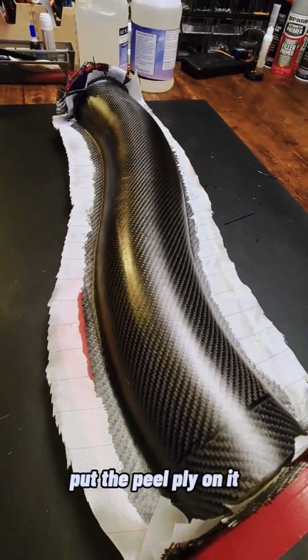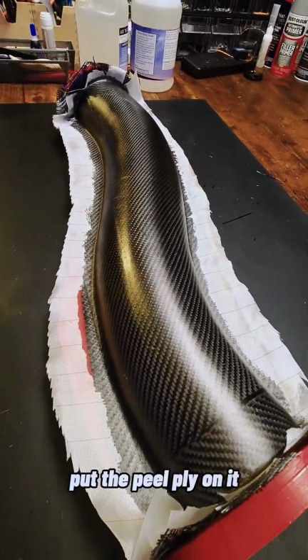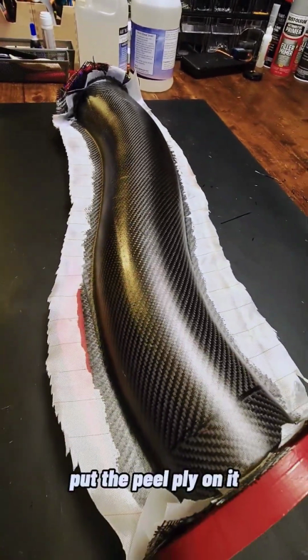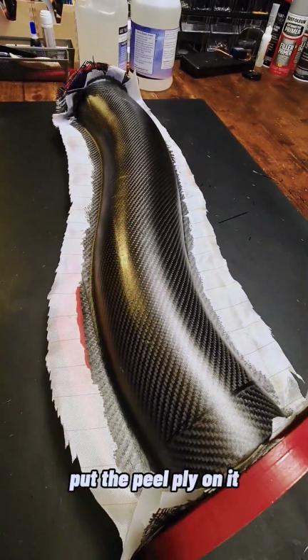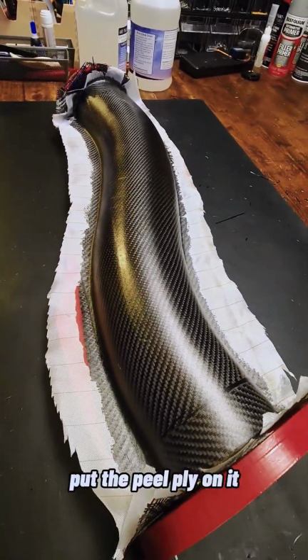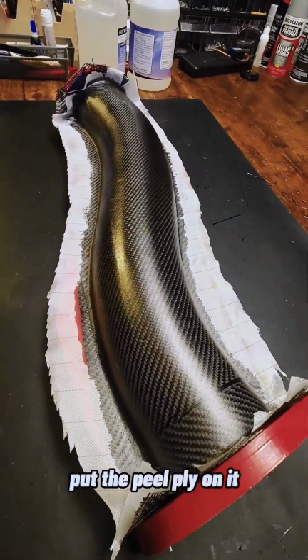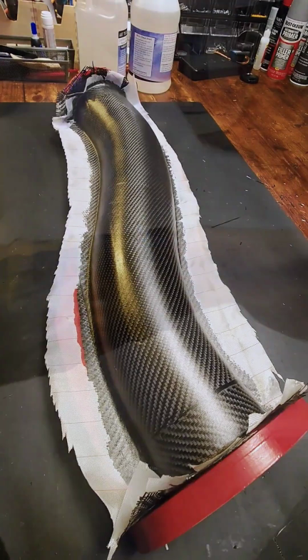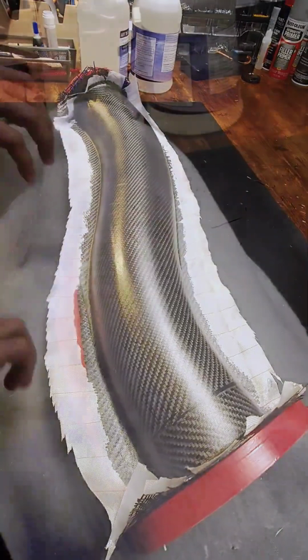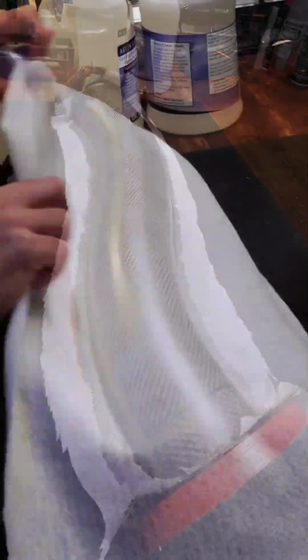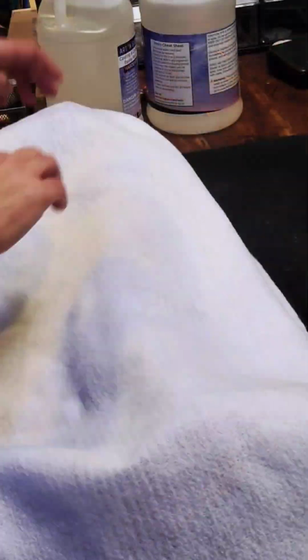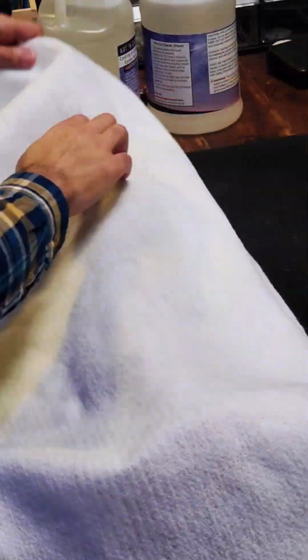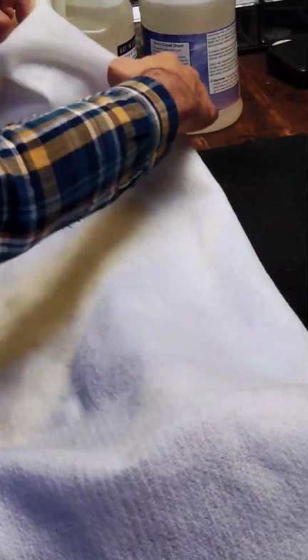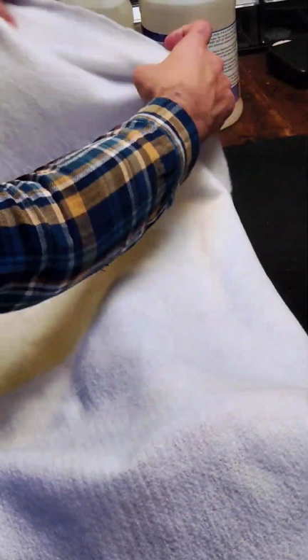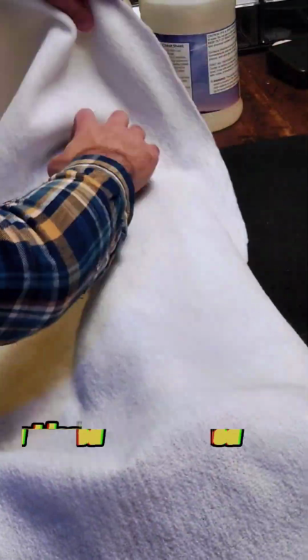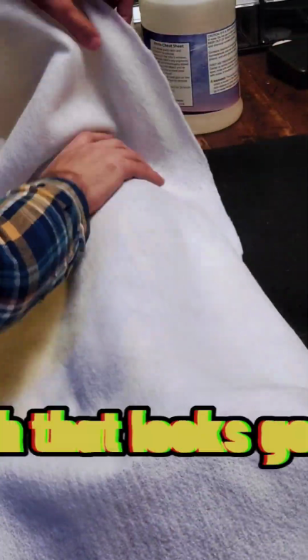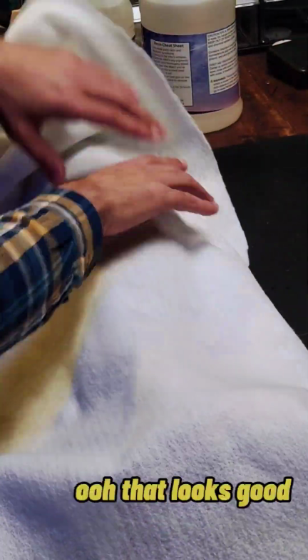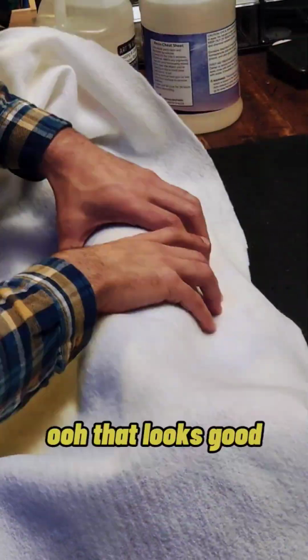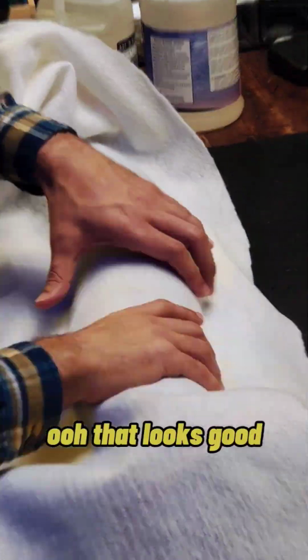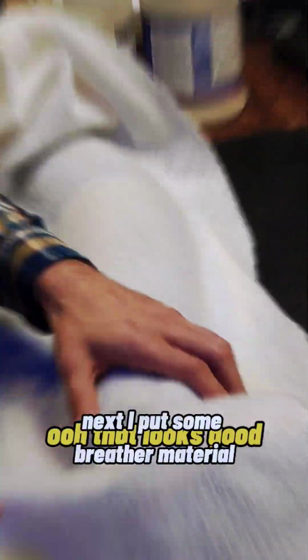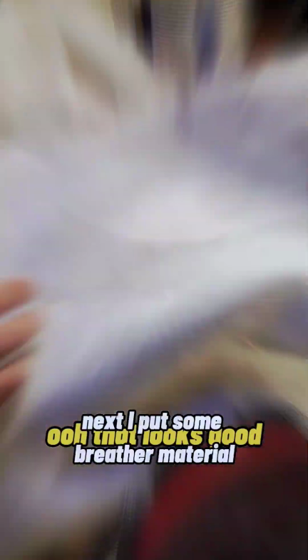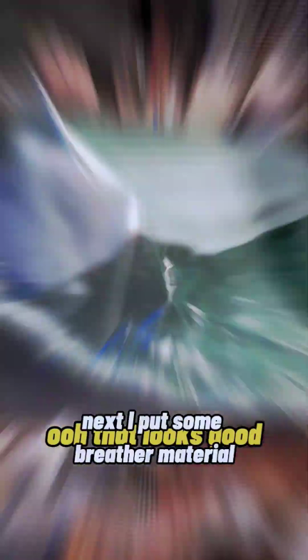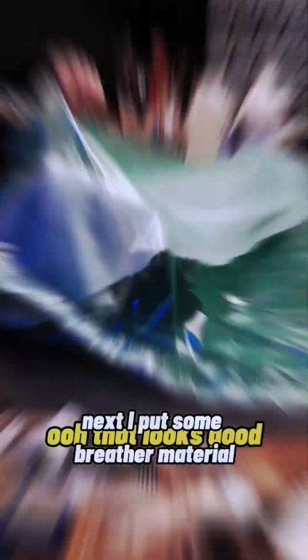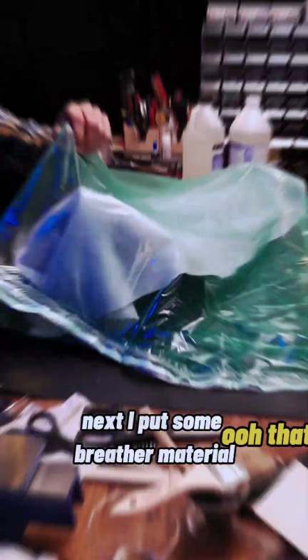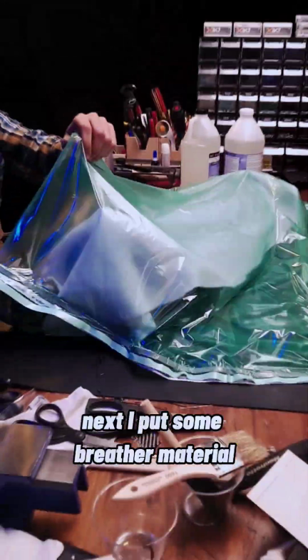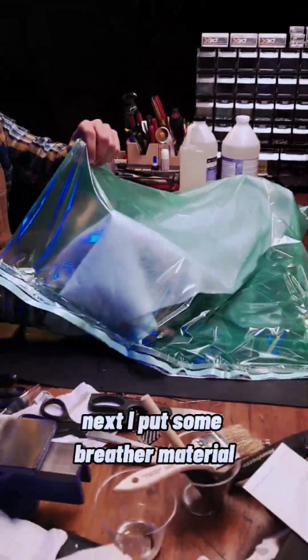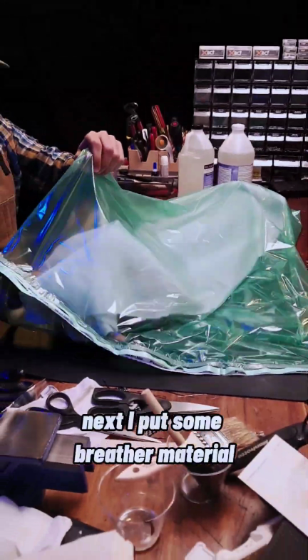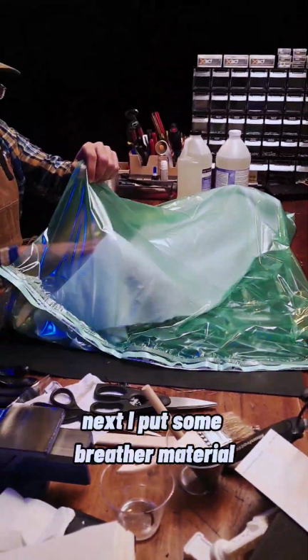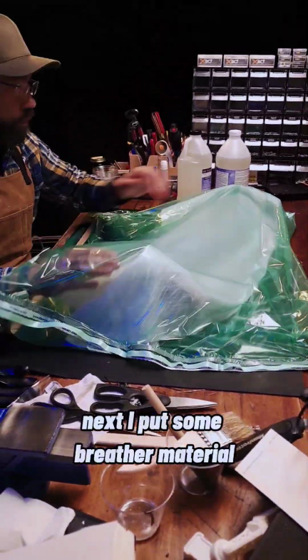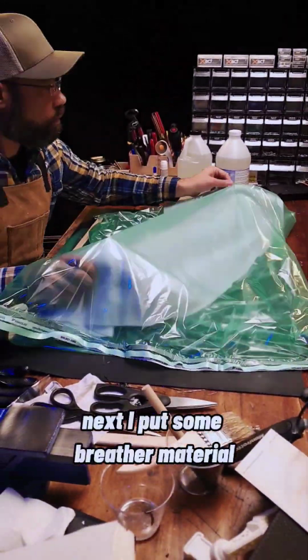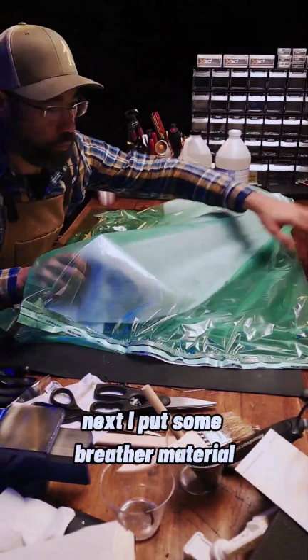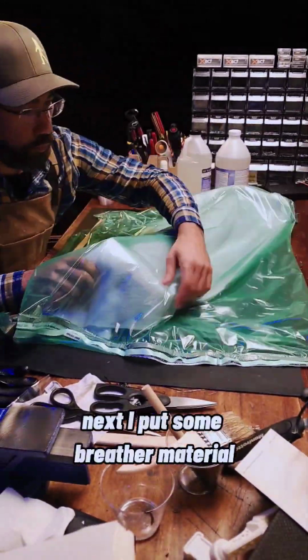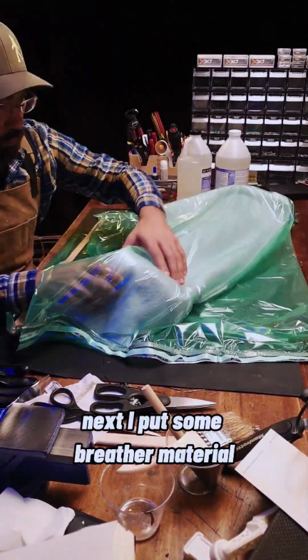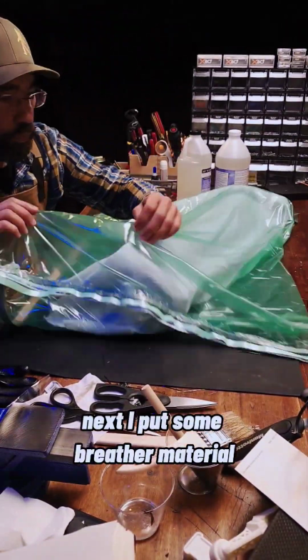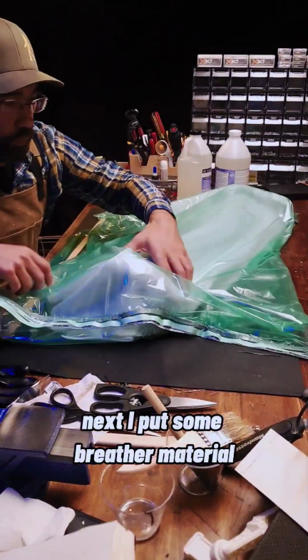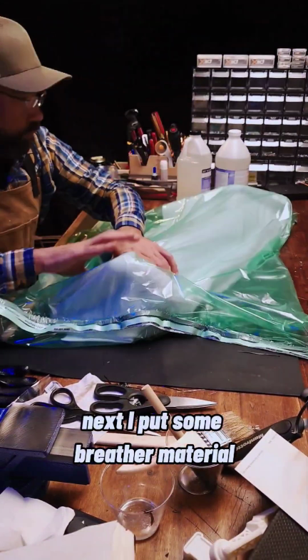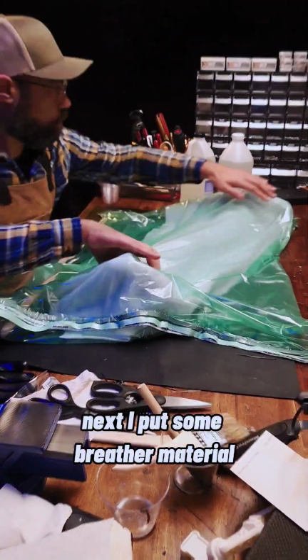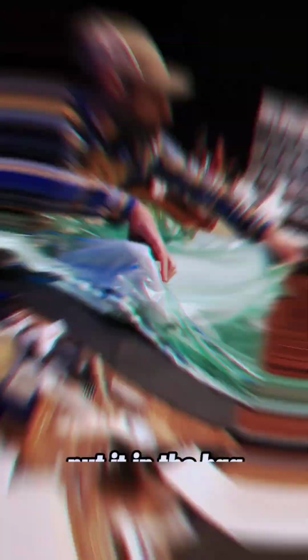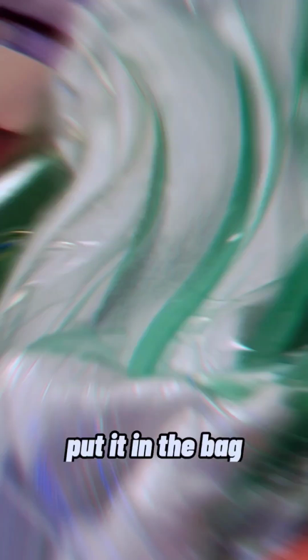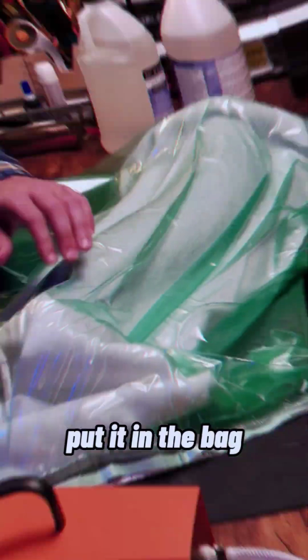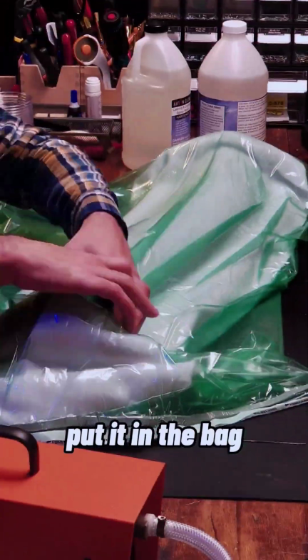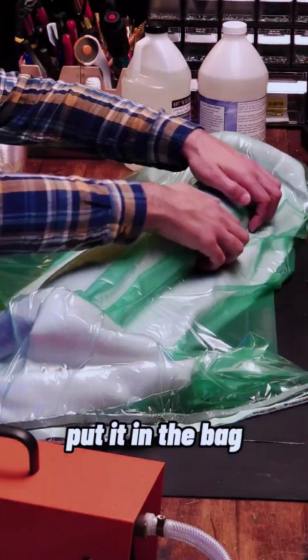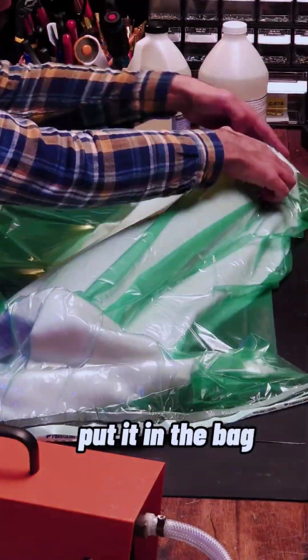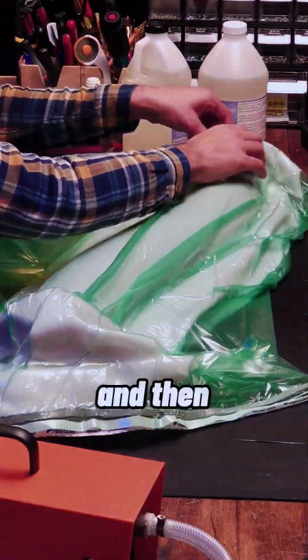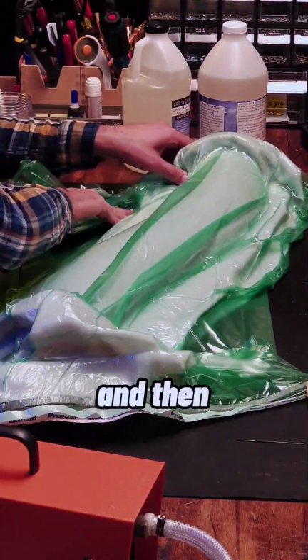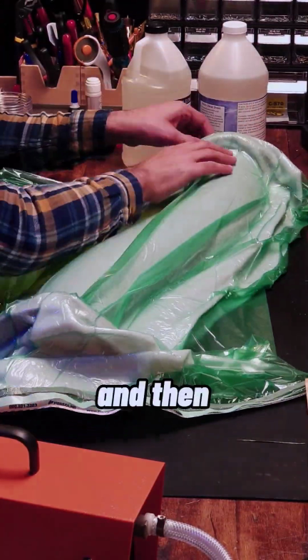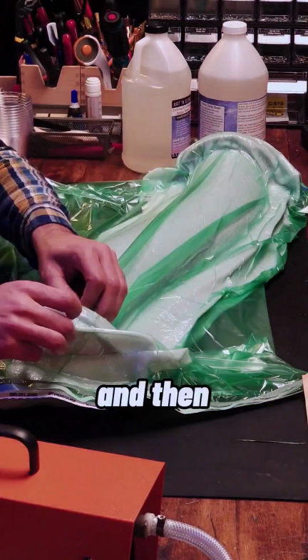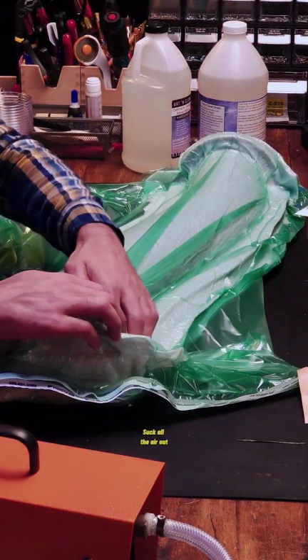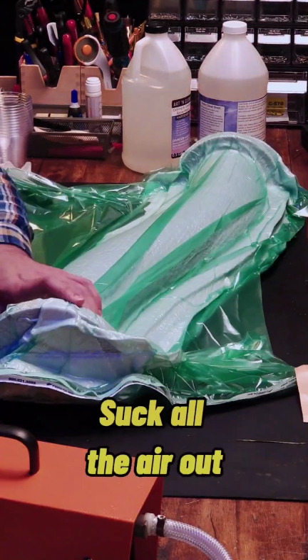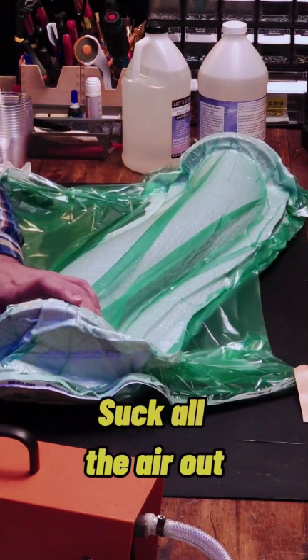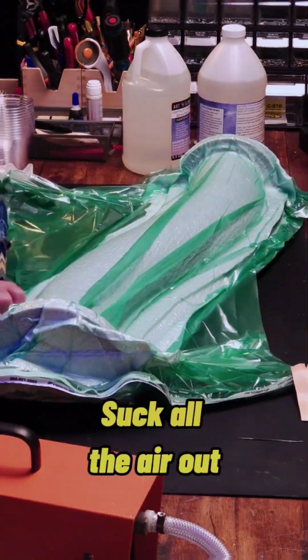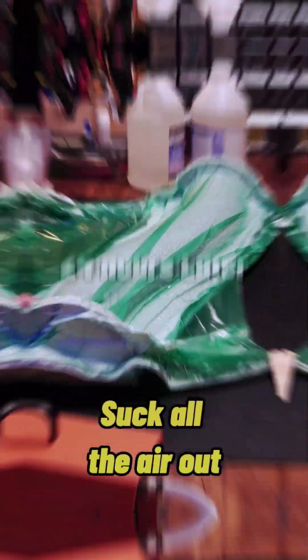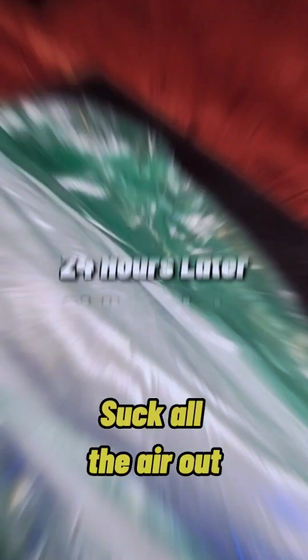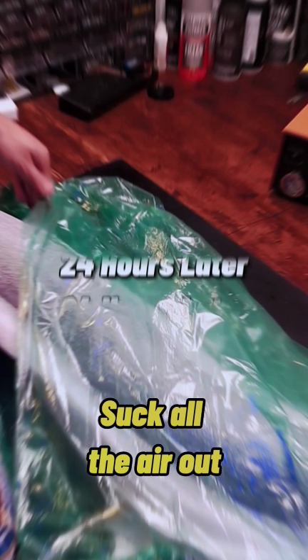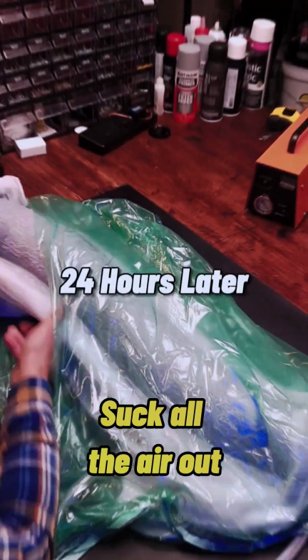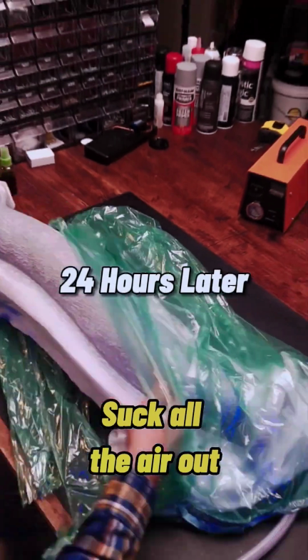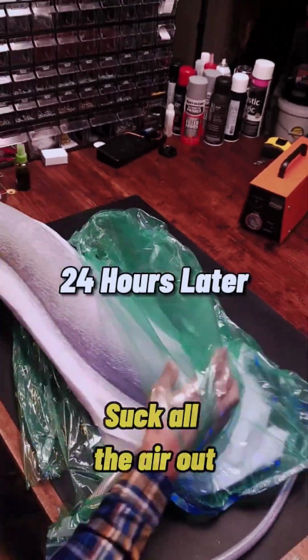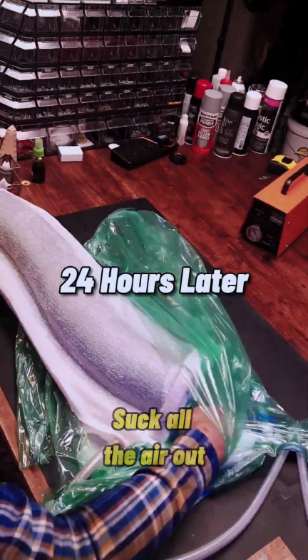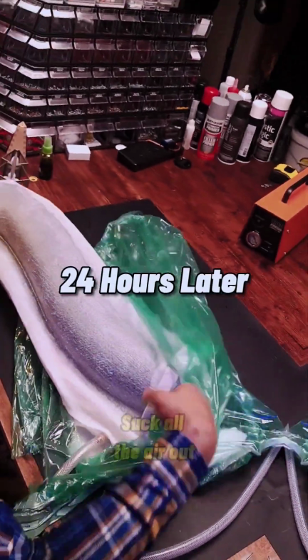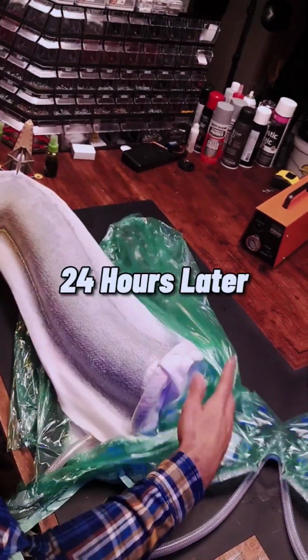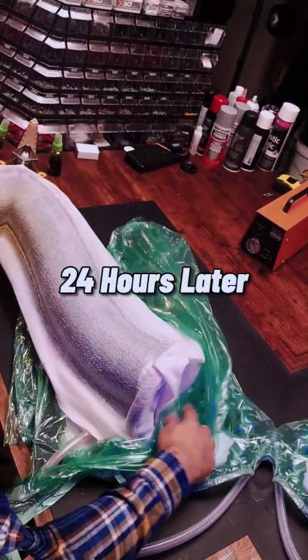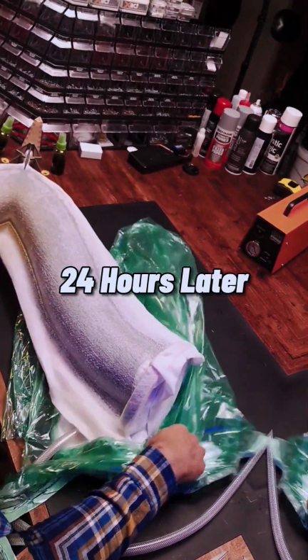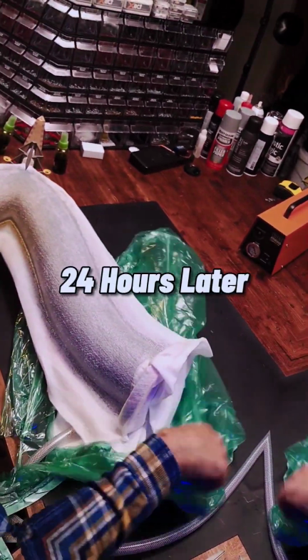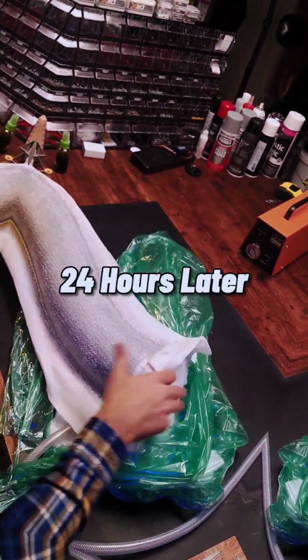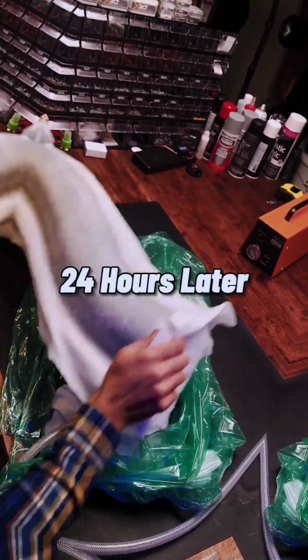Put the peel ply on it — that looks good. Next I put some breathing material, put it in the bag and then suck all the air out.